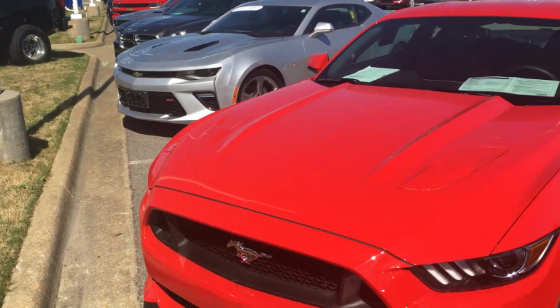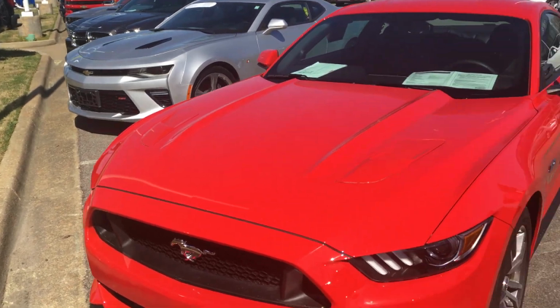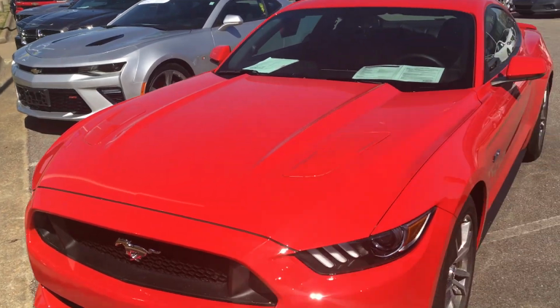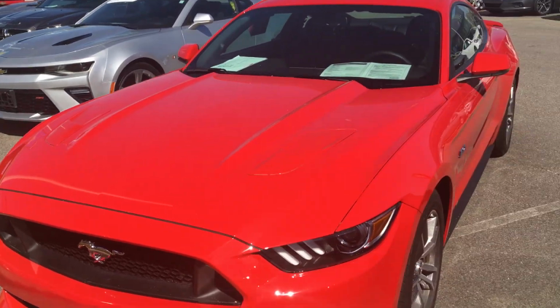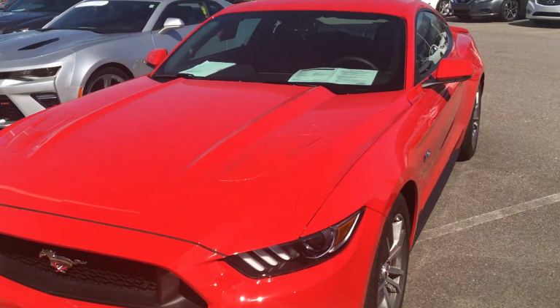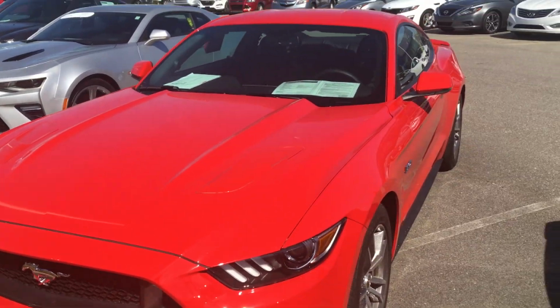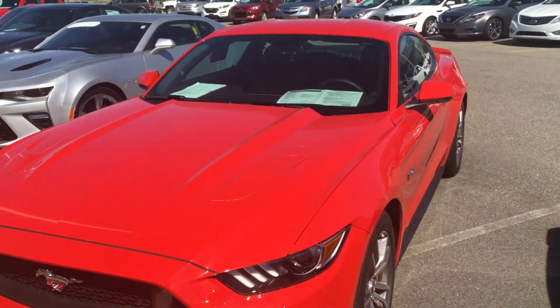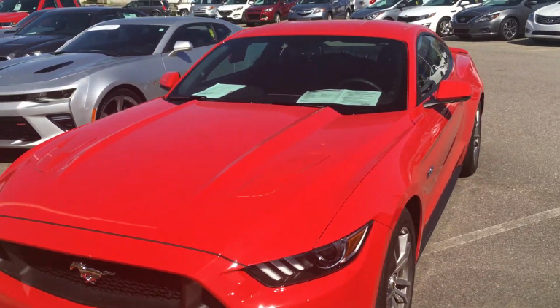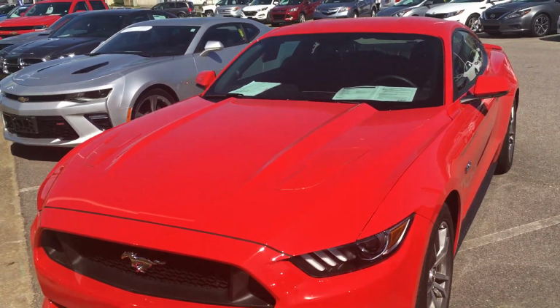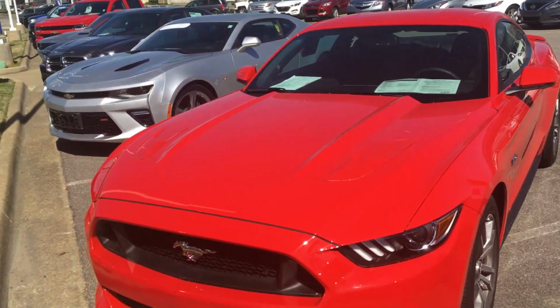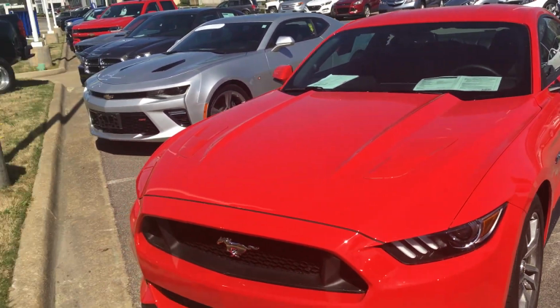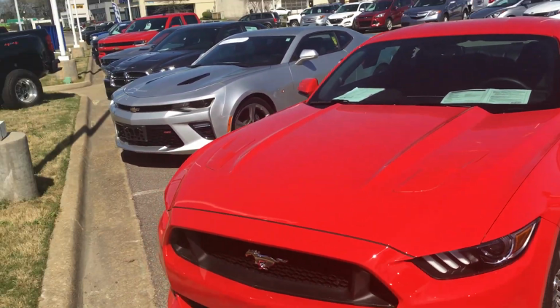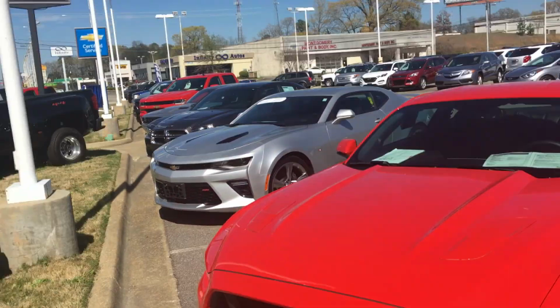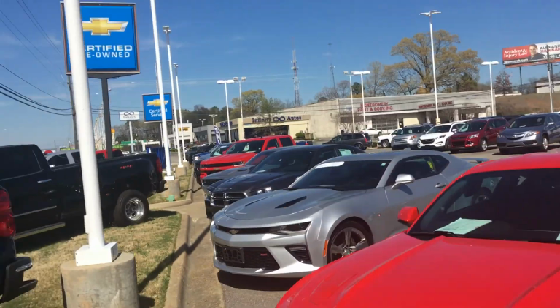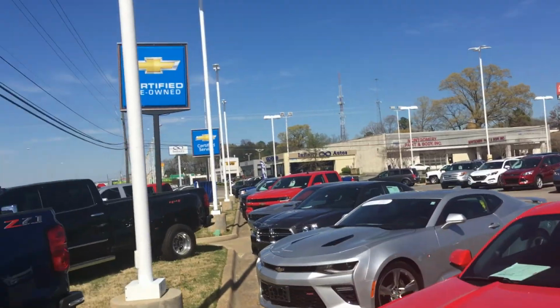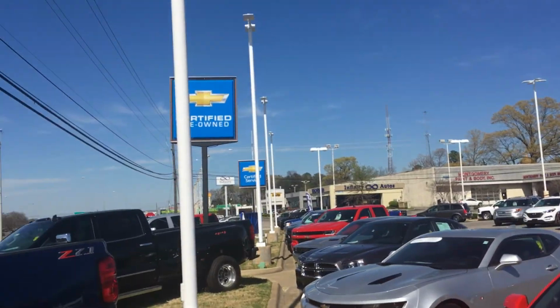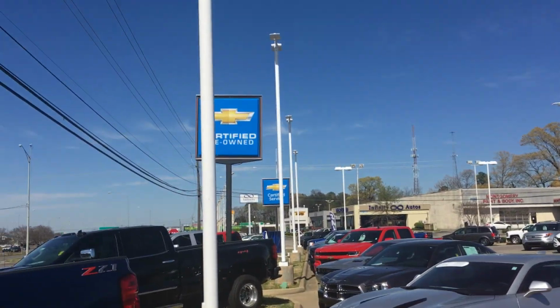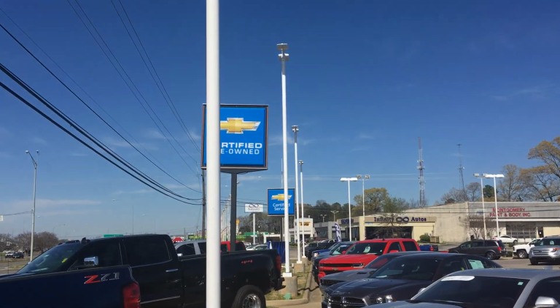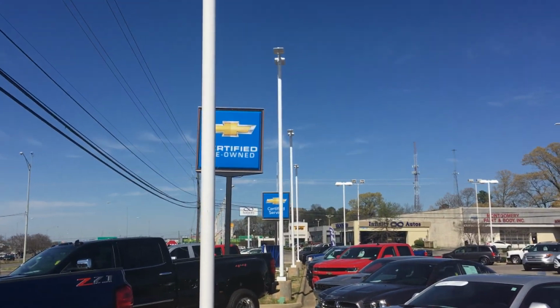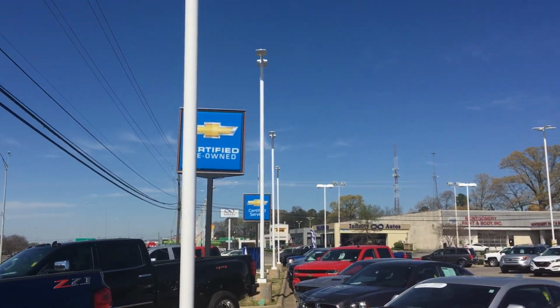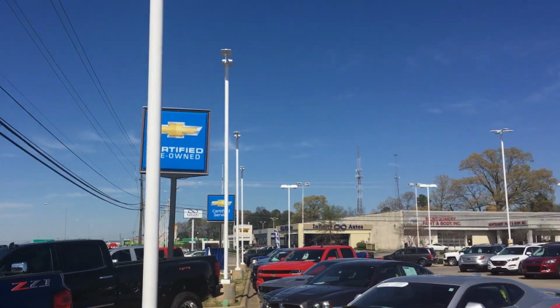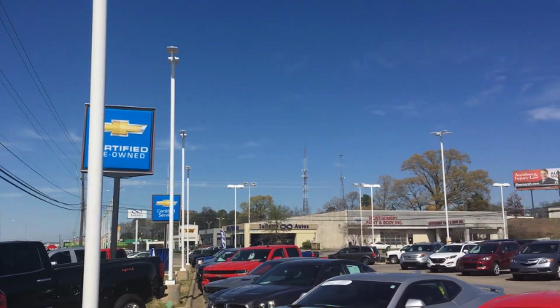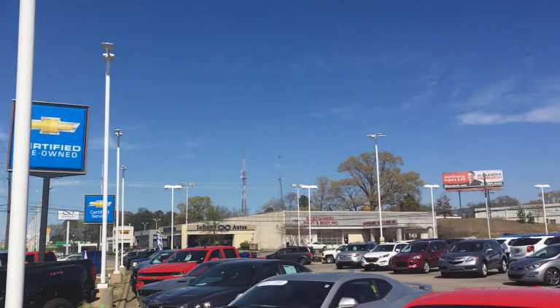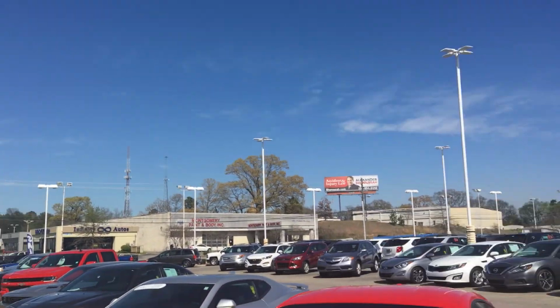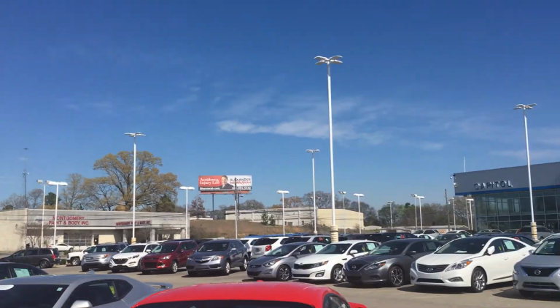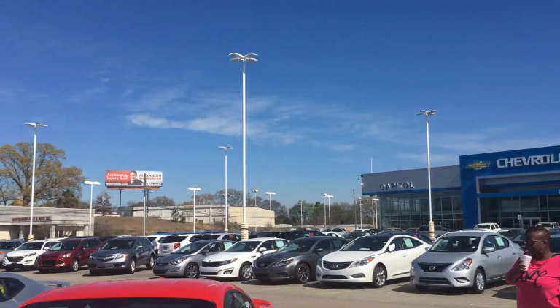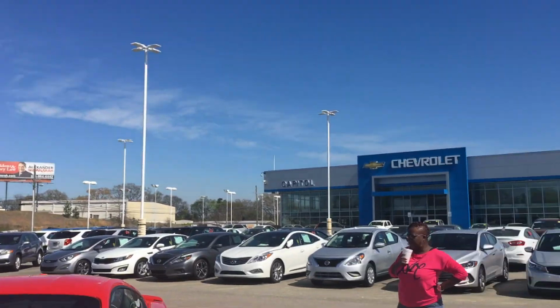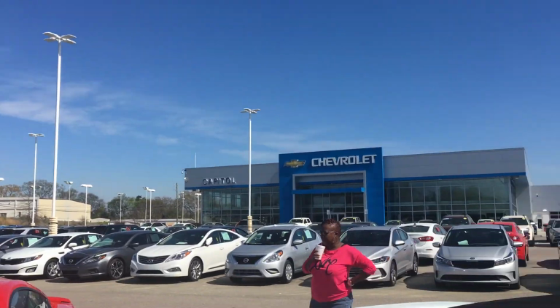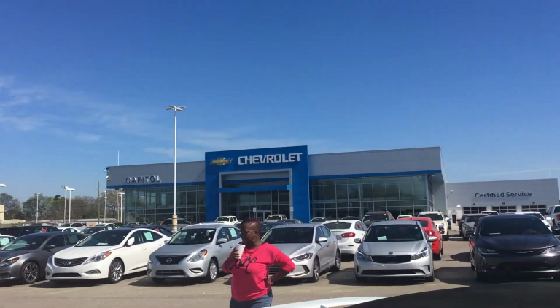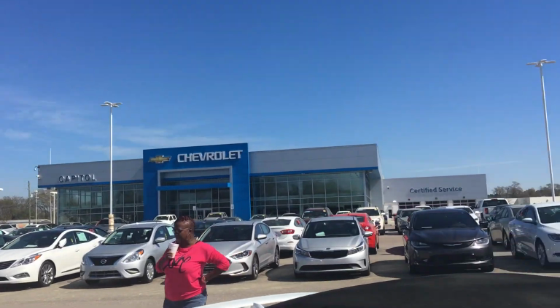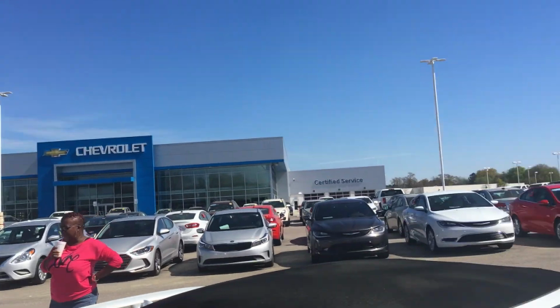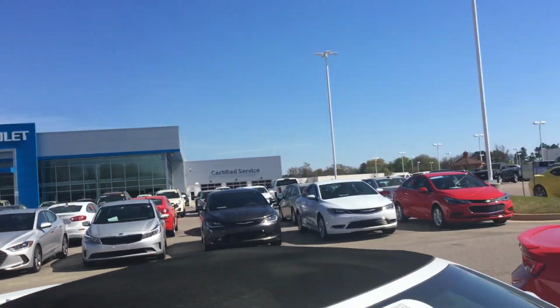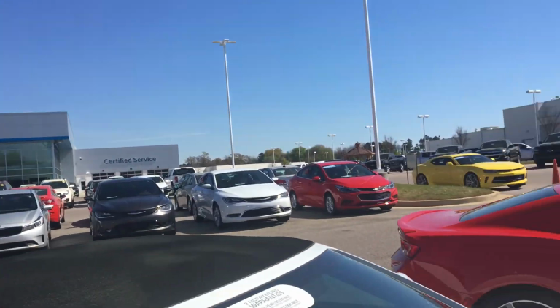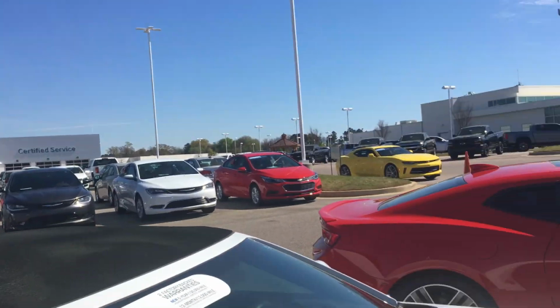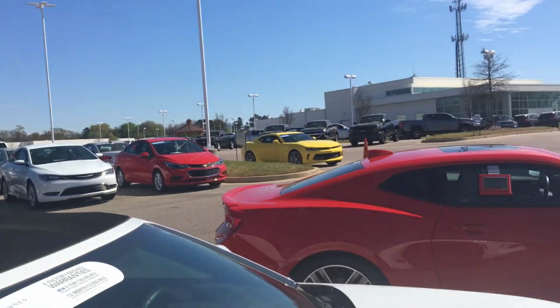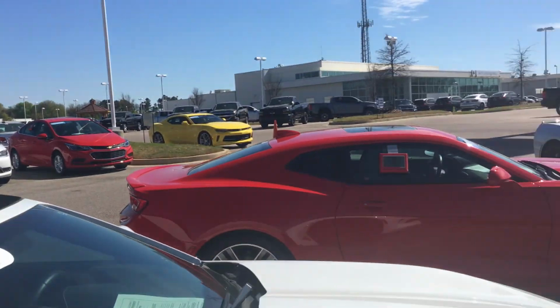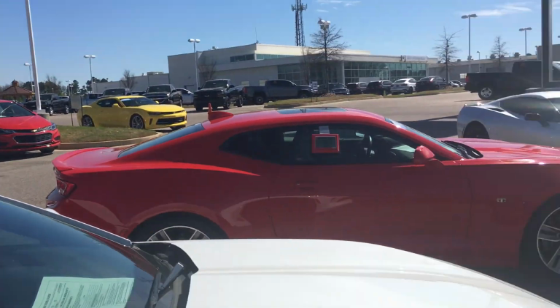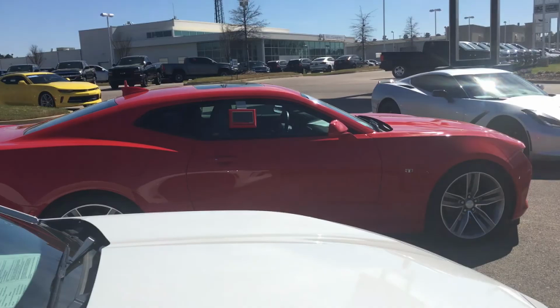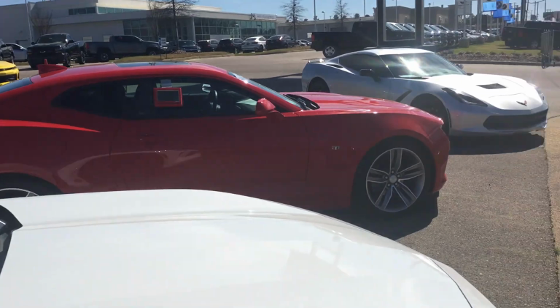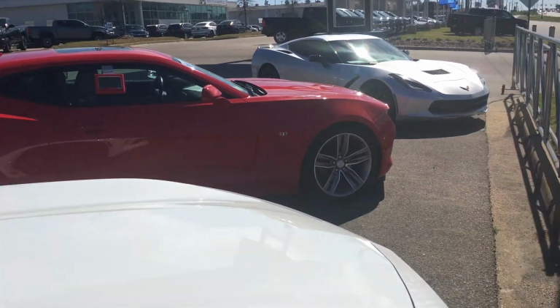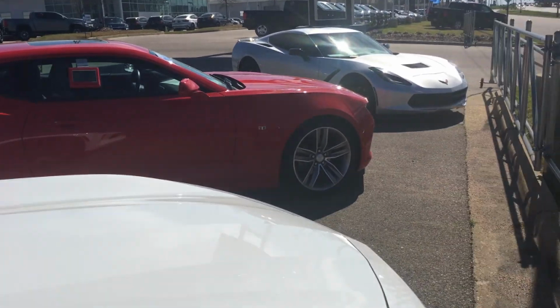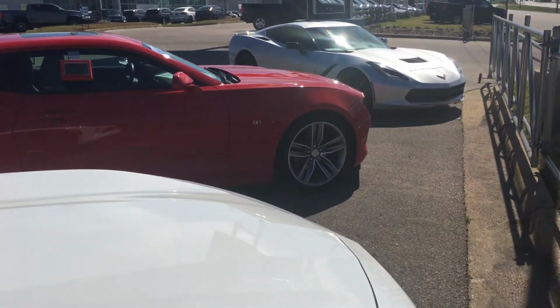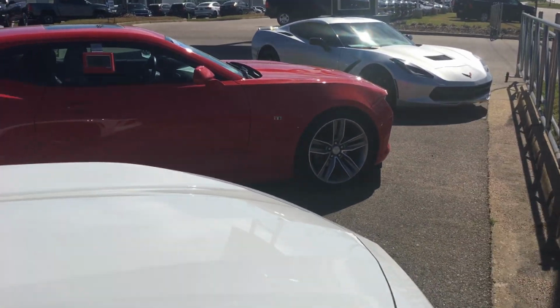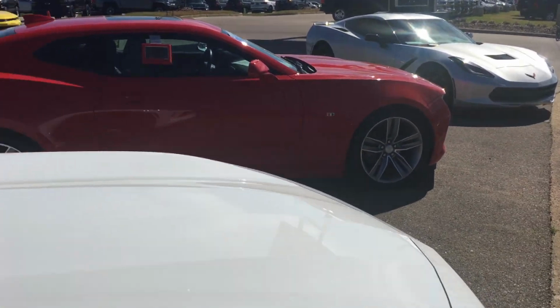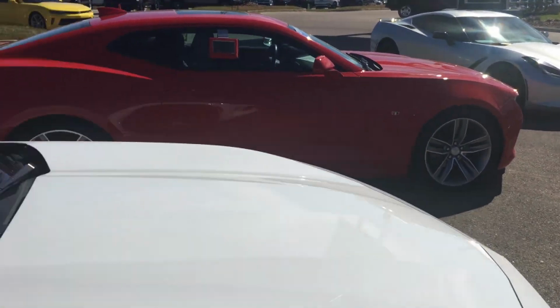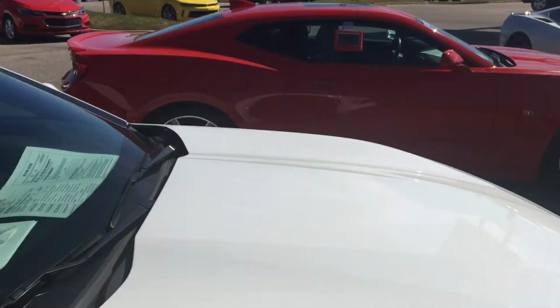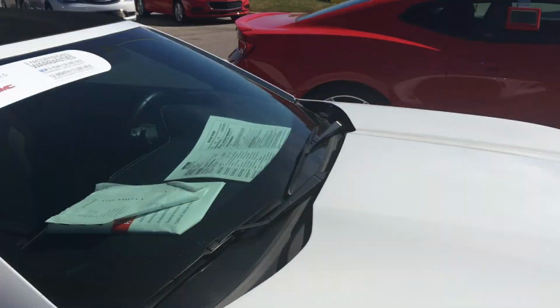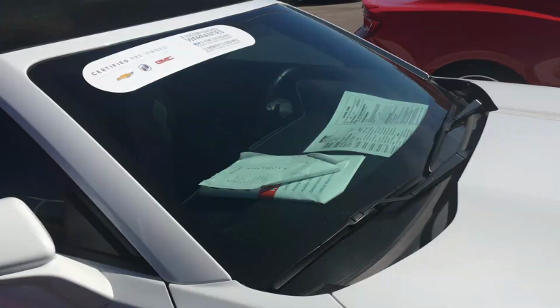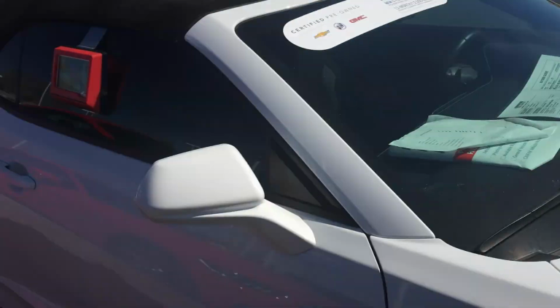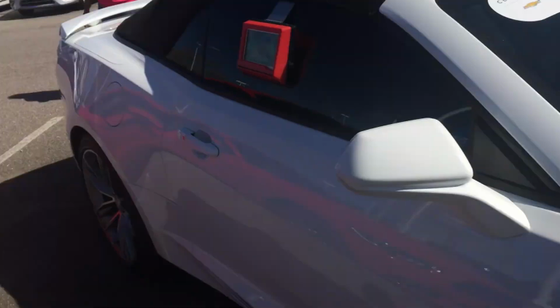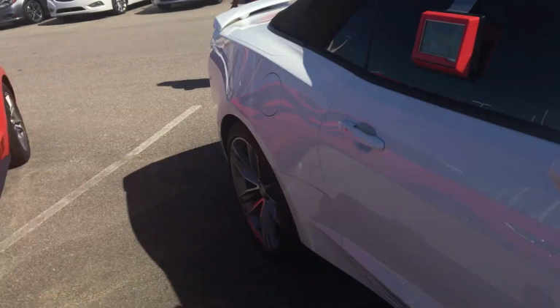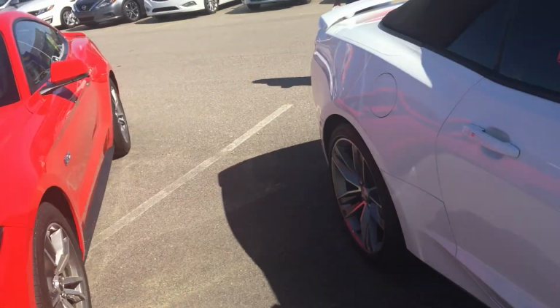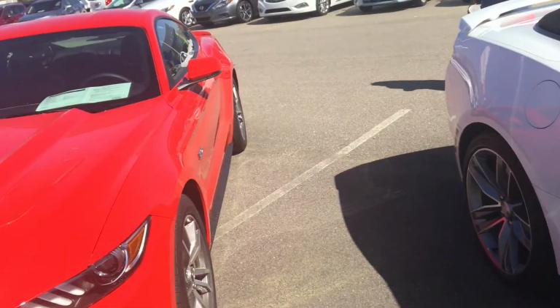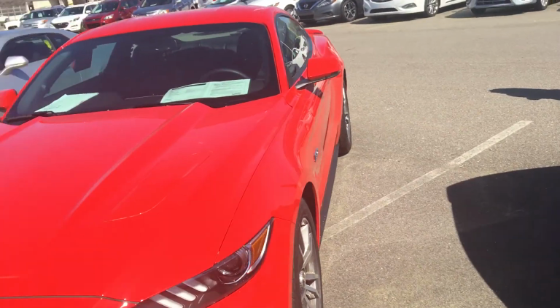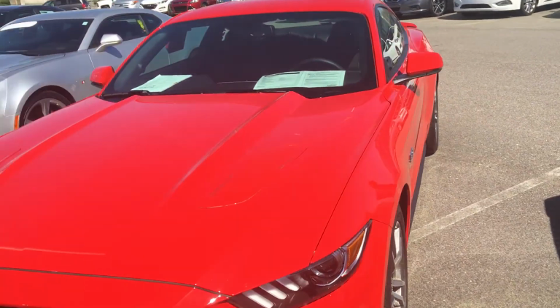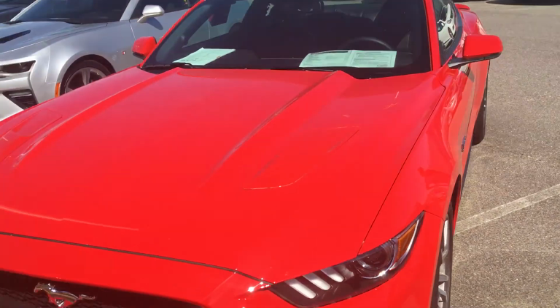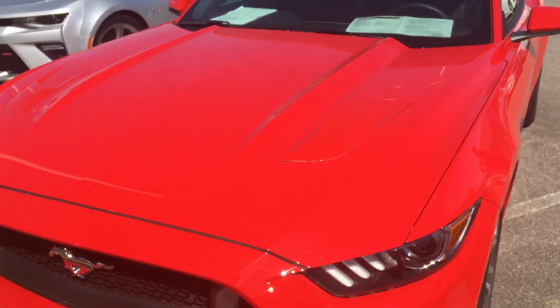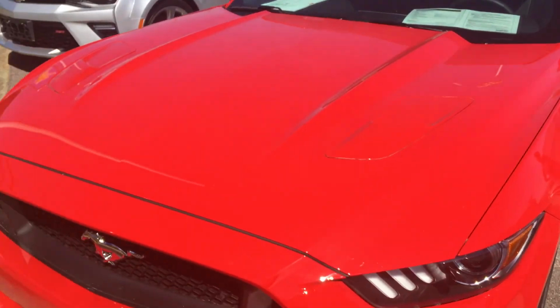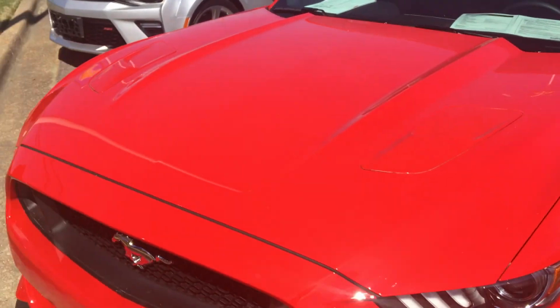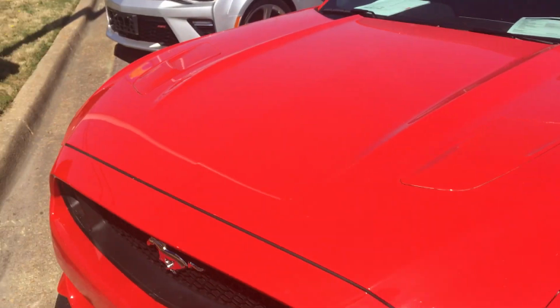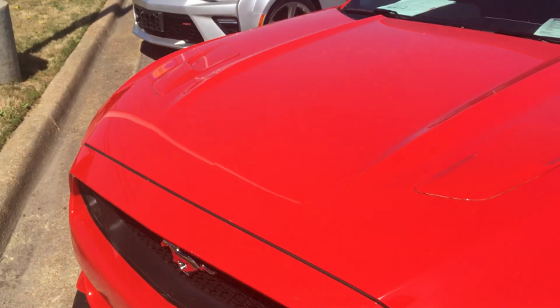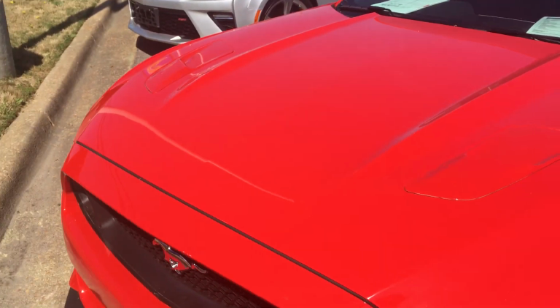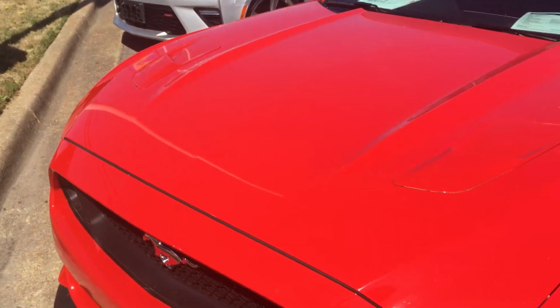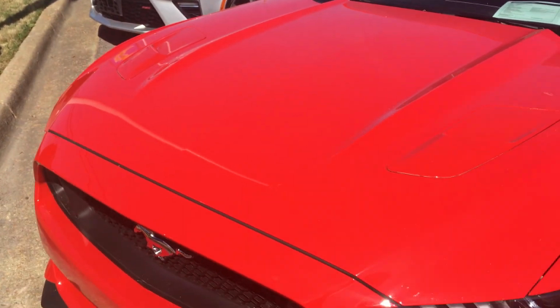Hey guys, it's Nihilator today. I'm at Capital Chevrolet visiting these nice sports cars that we got right here.